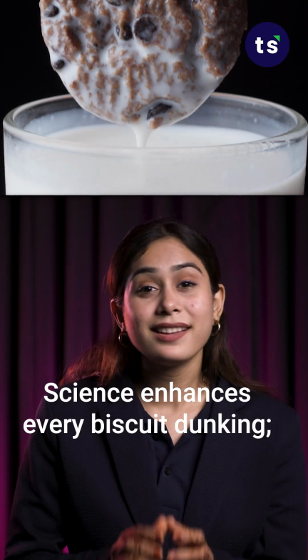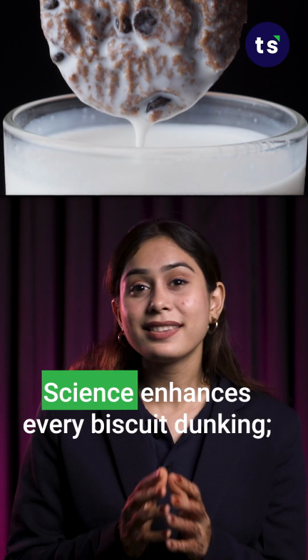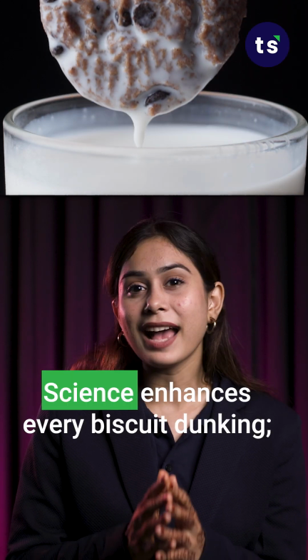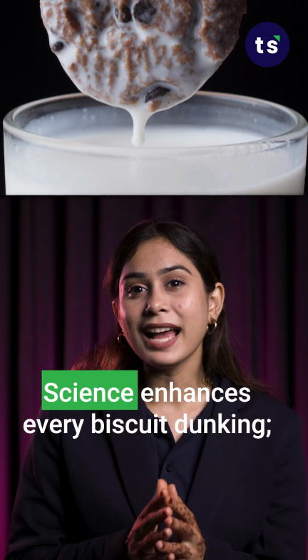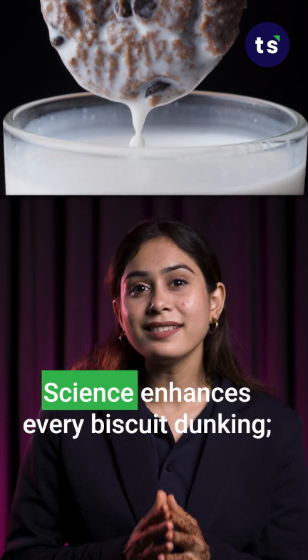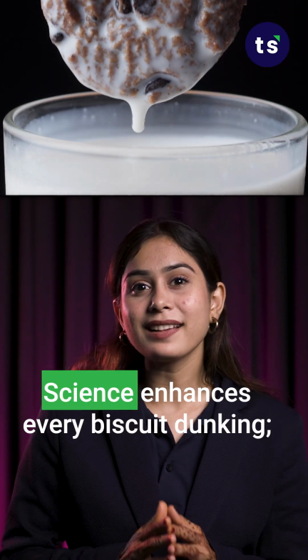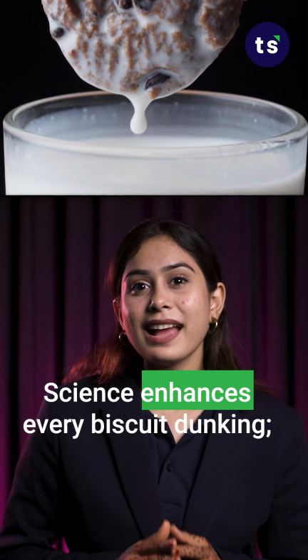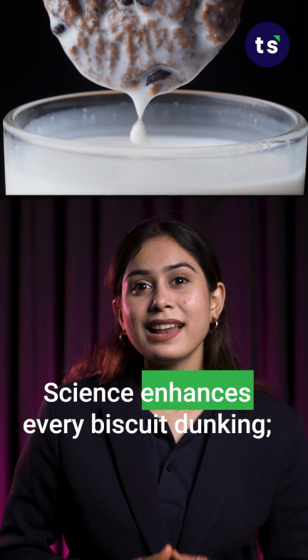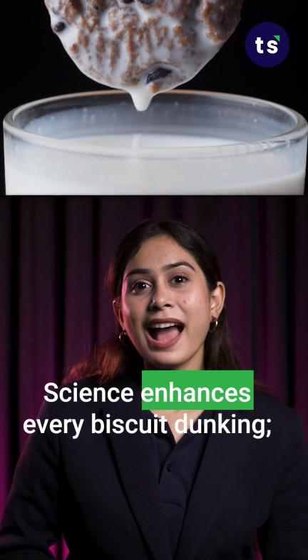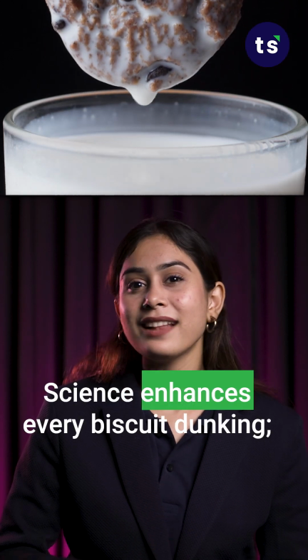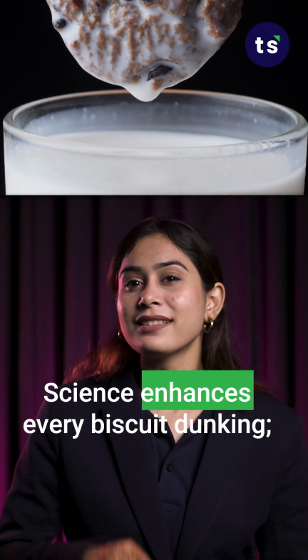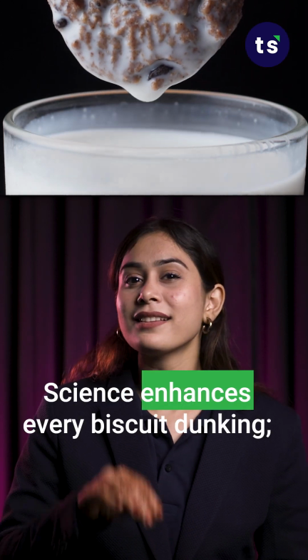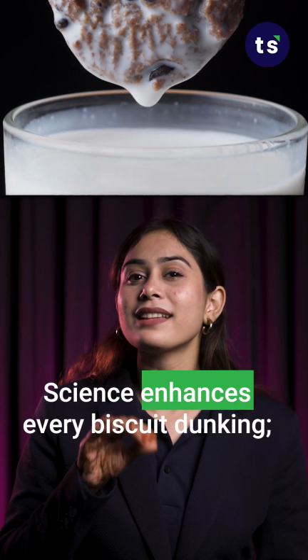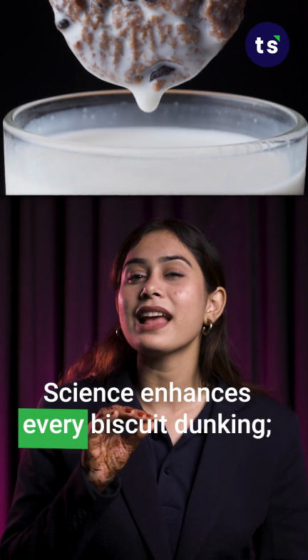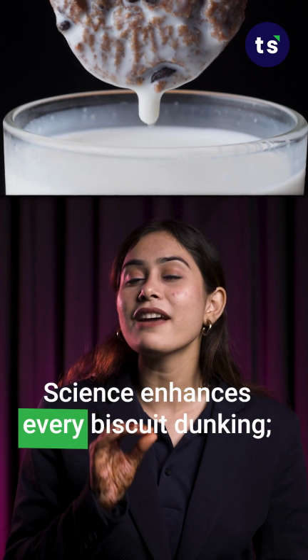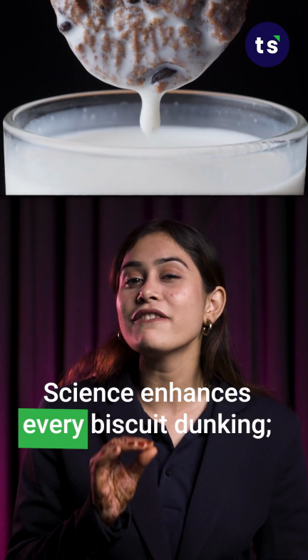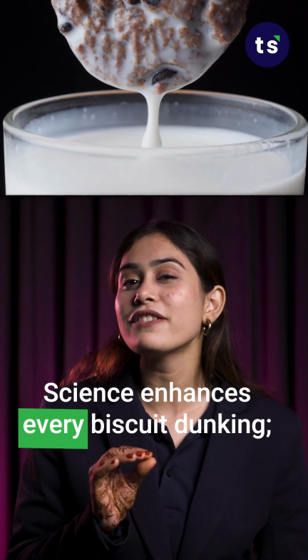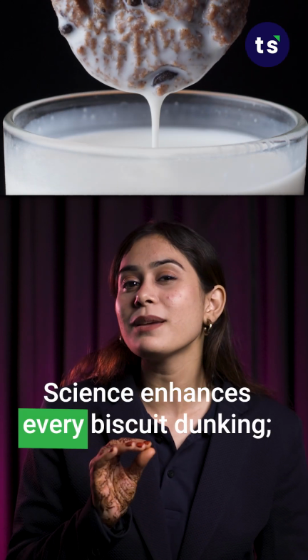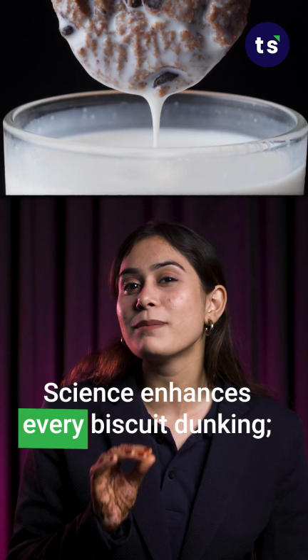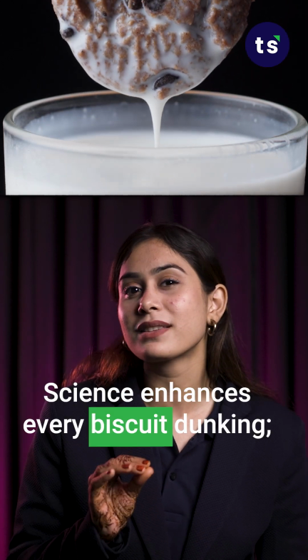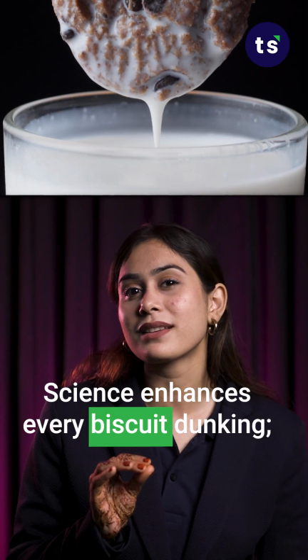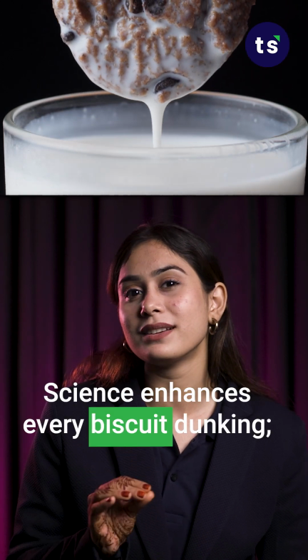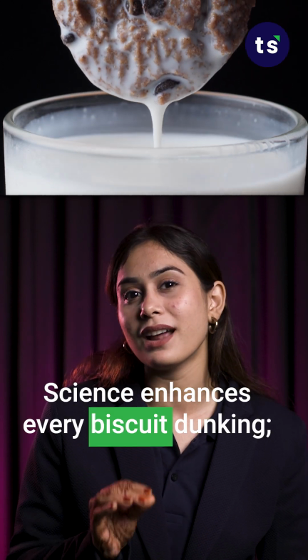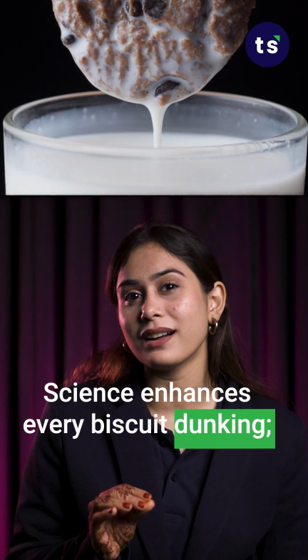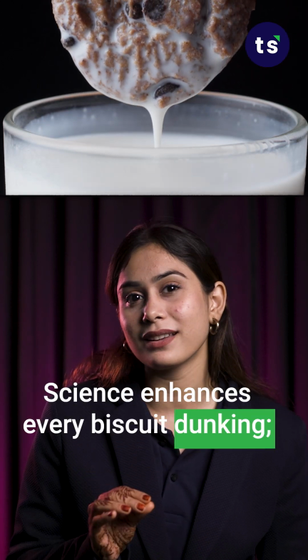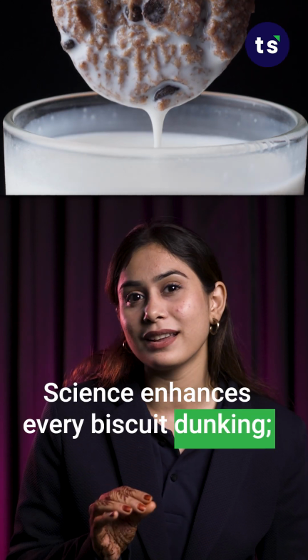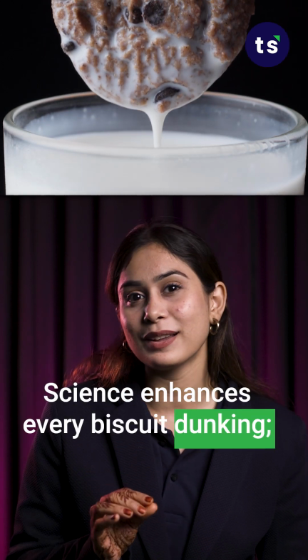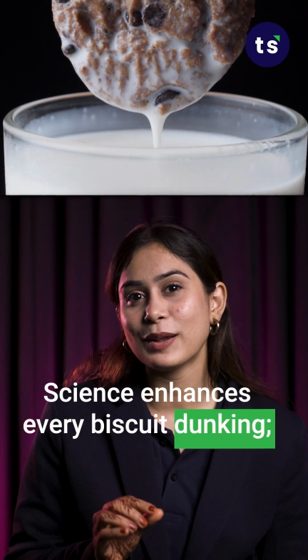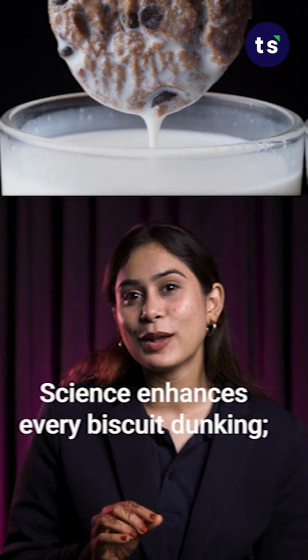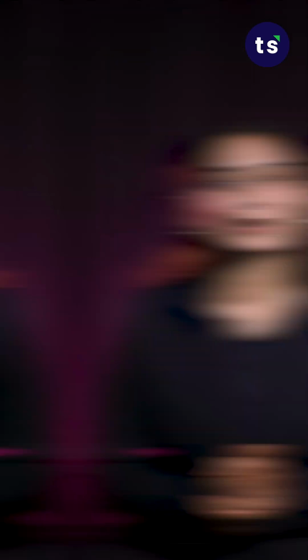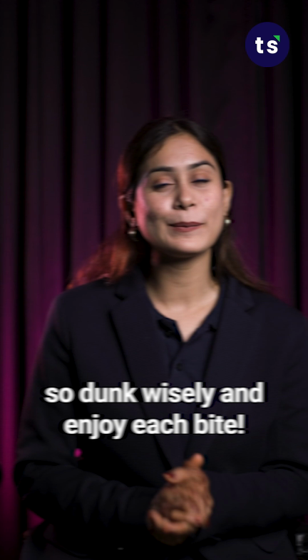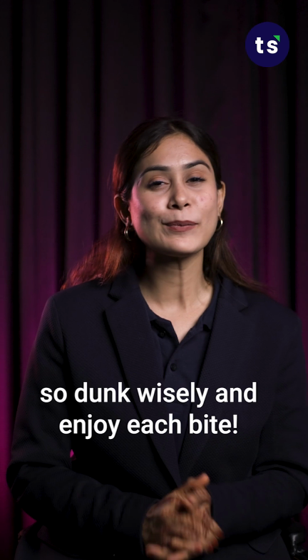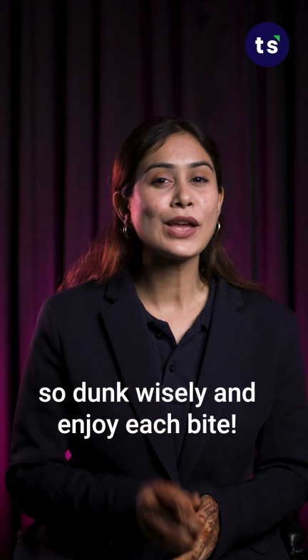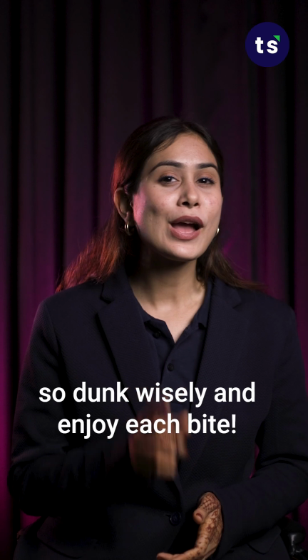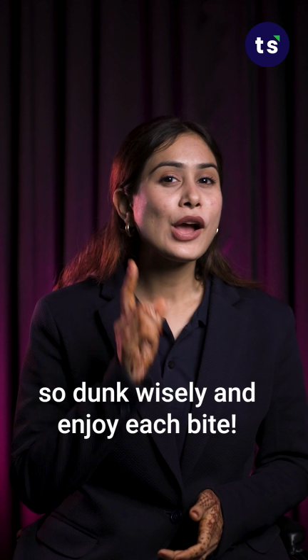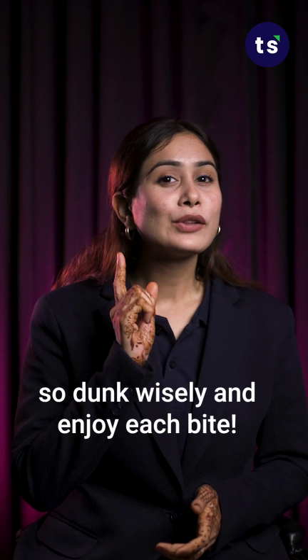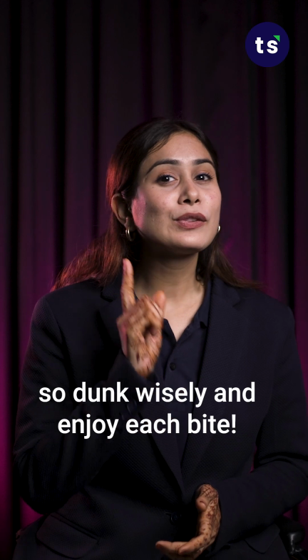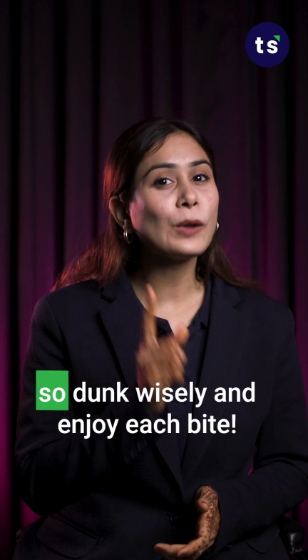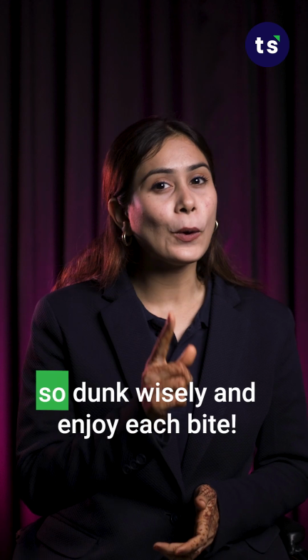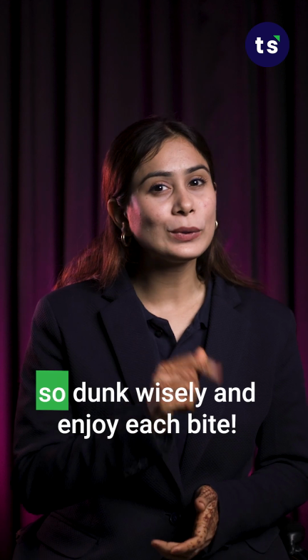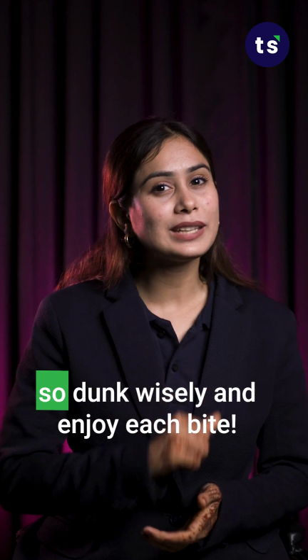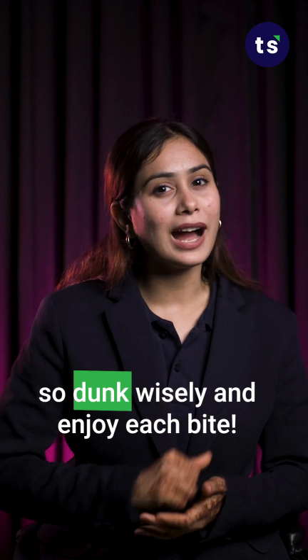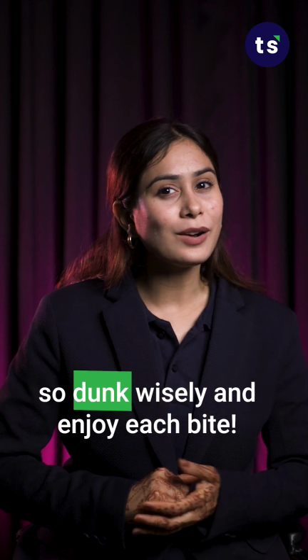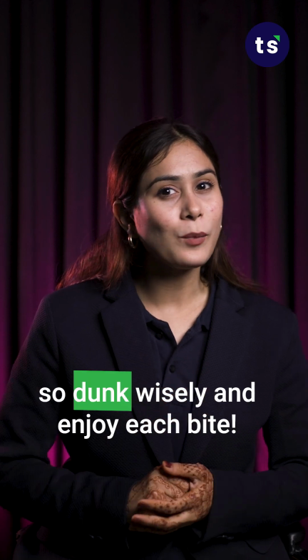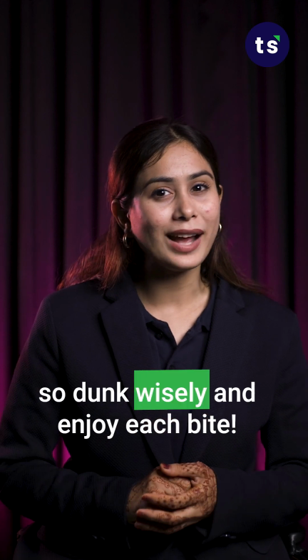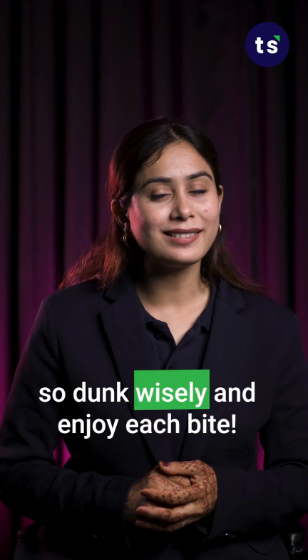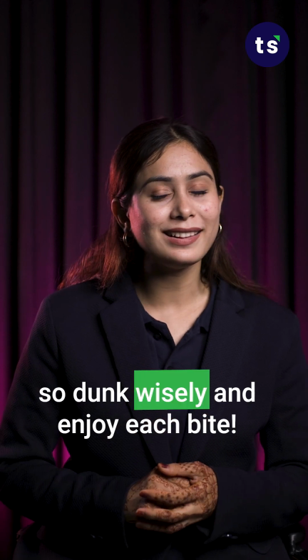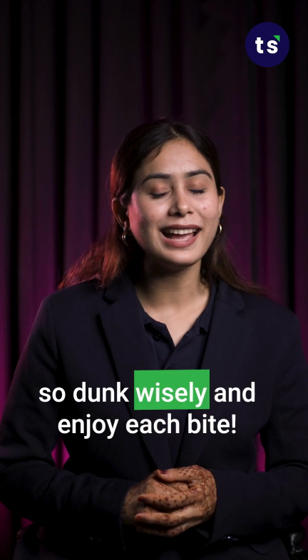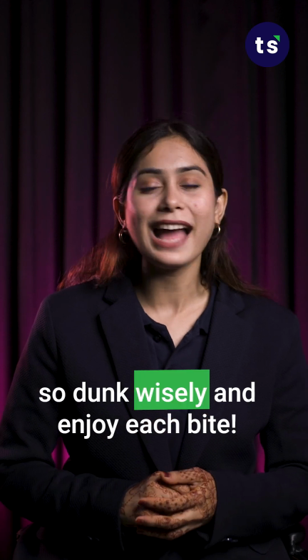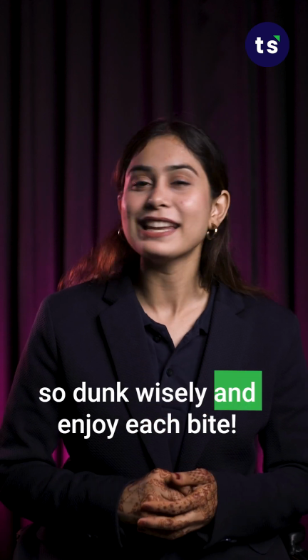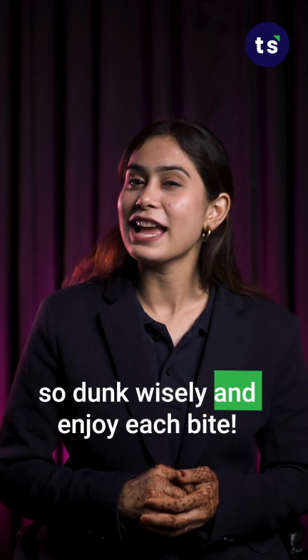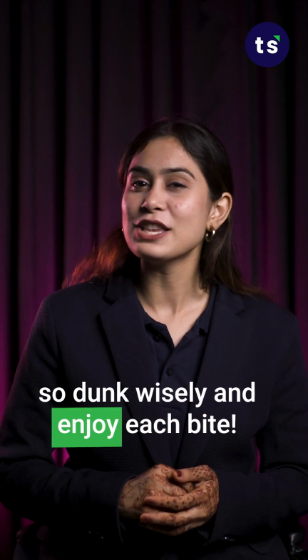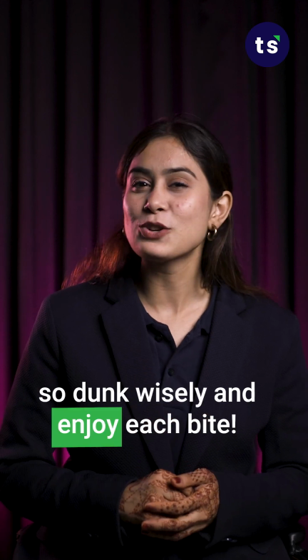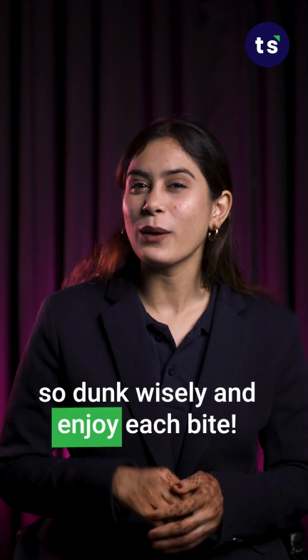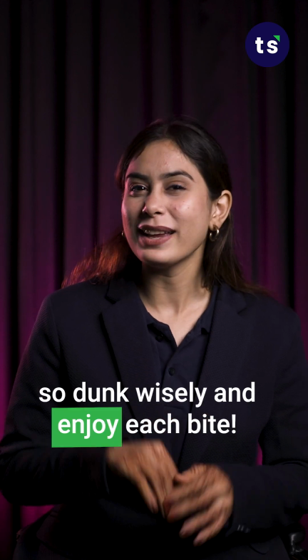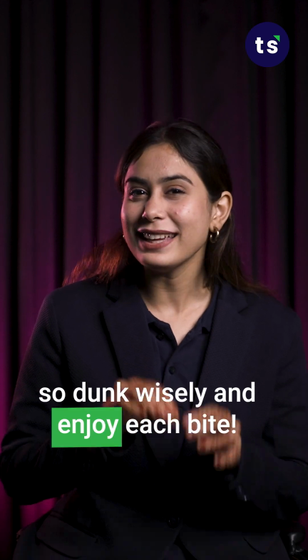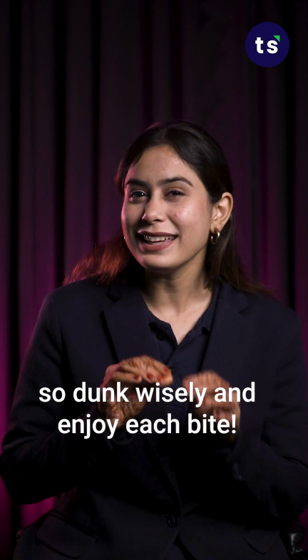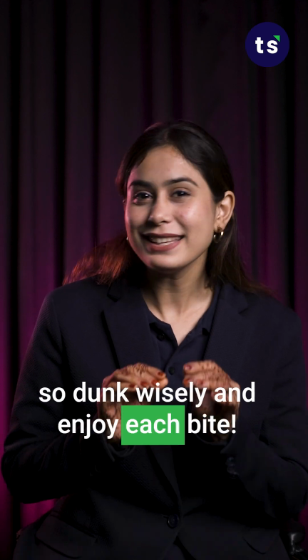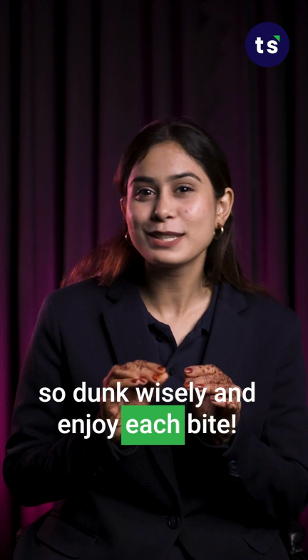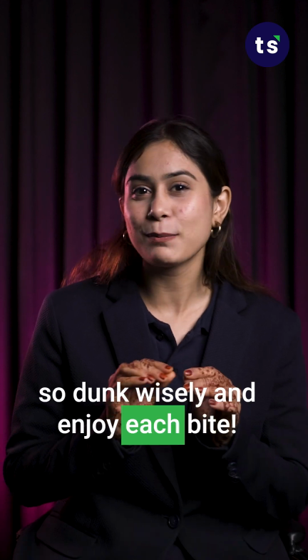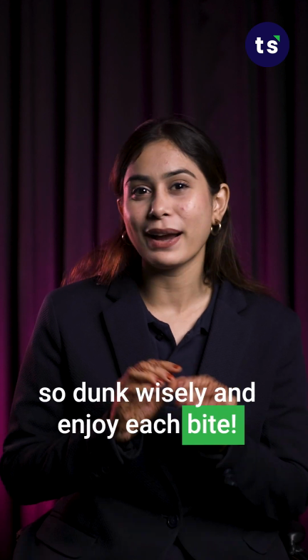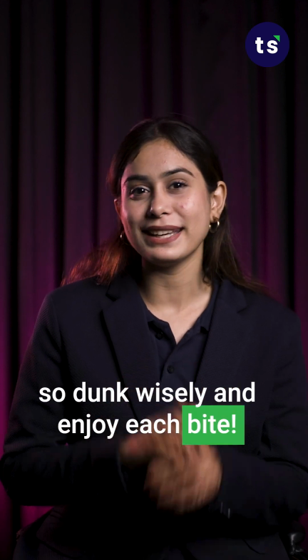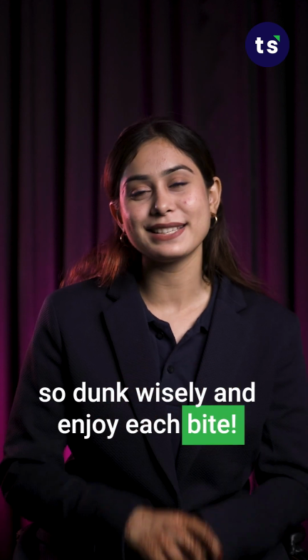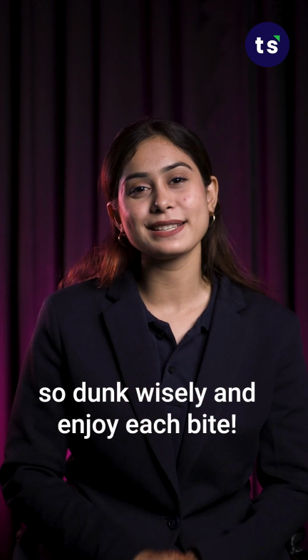Science enhances every biscuit dunking. So dunk wisely and enjoy each bite.